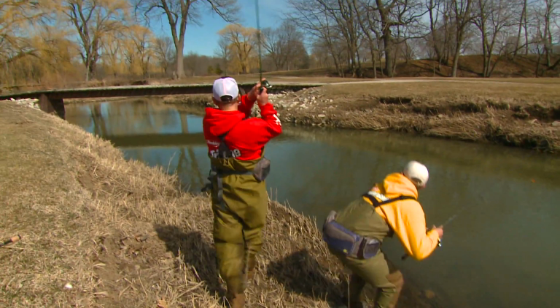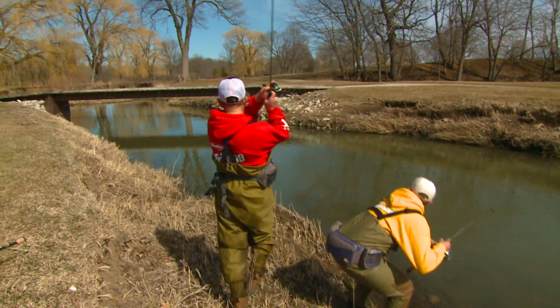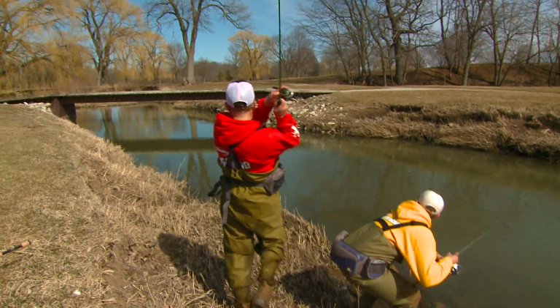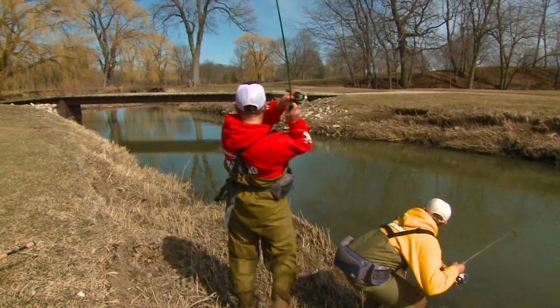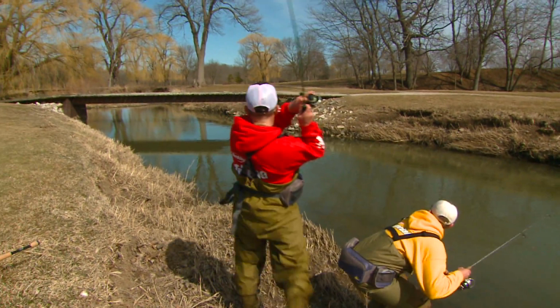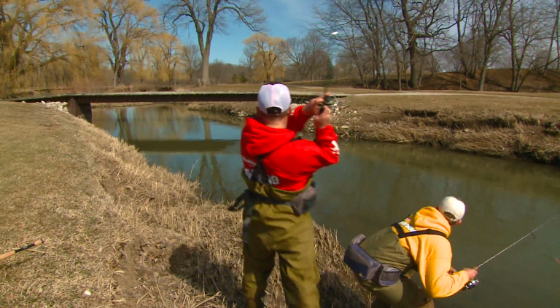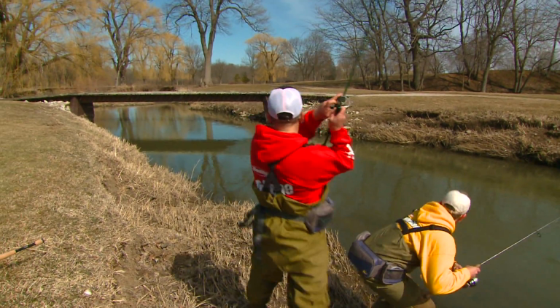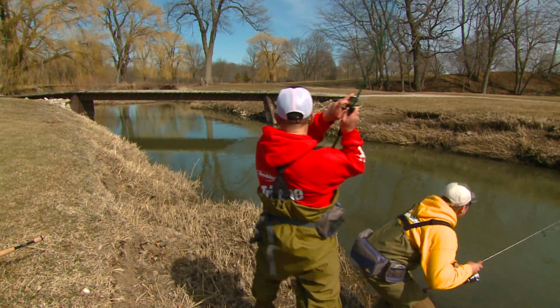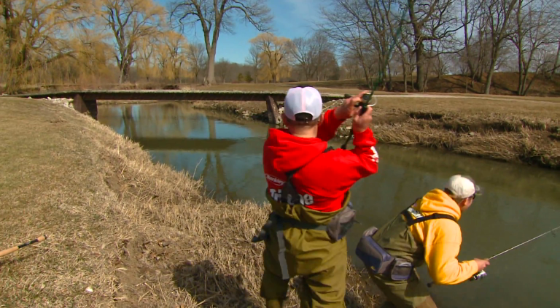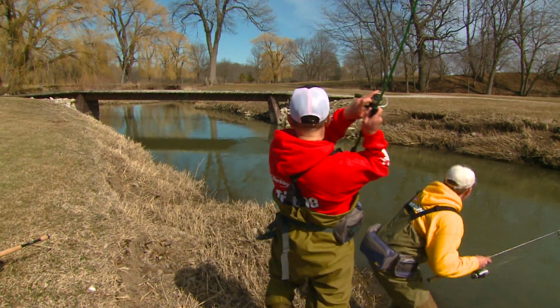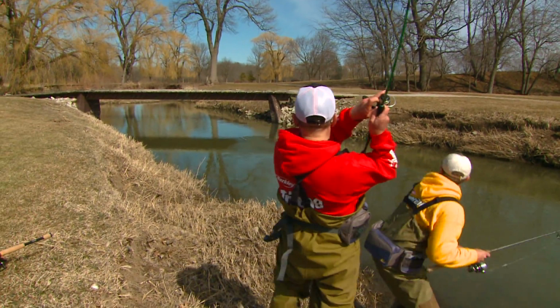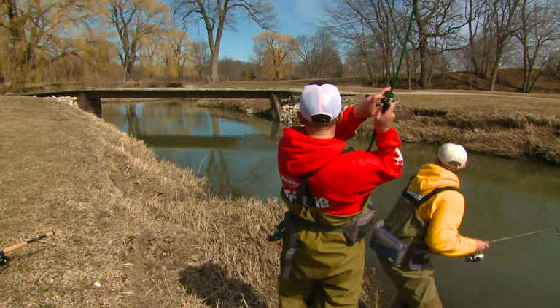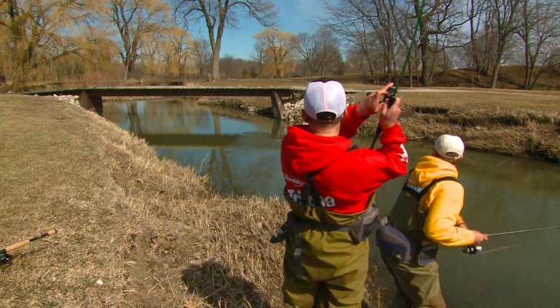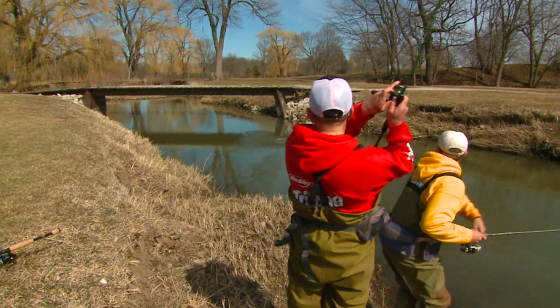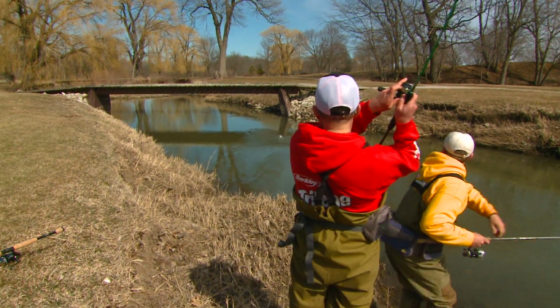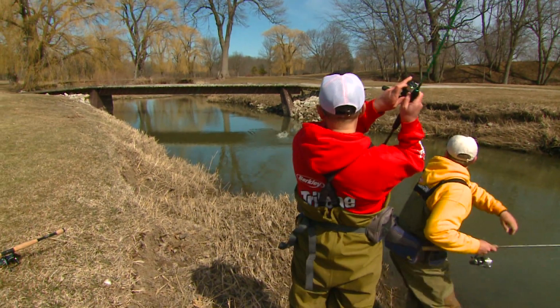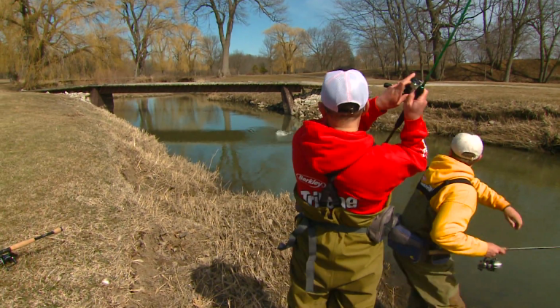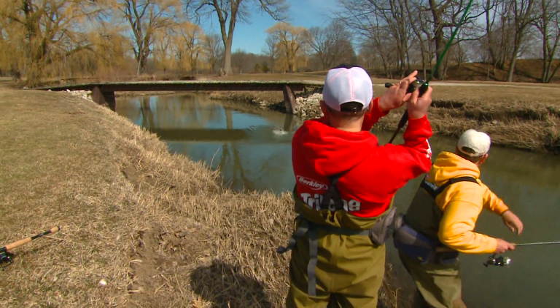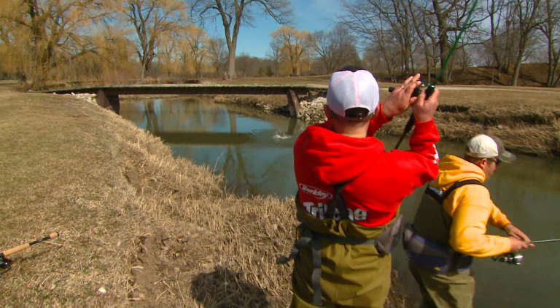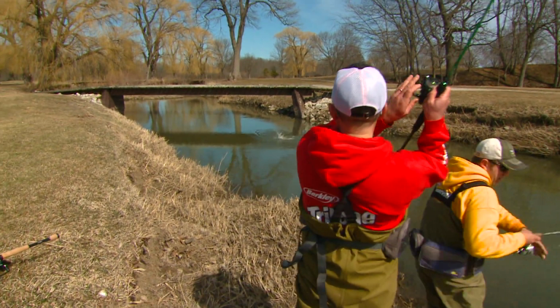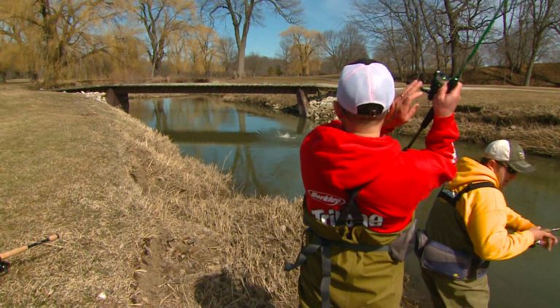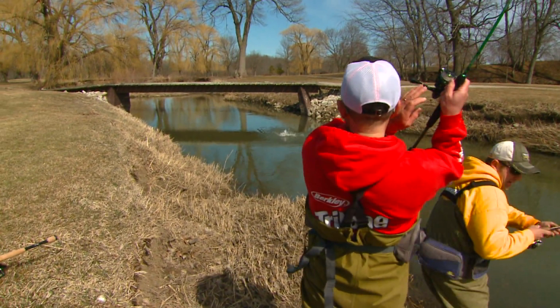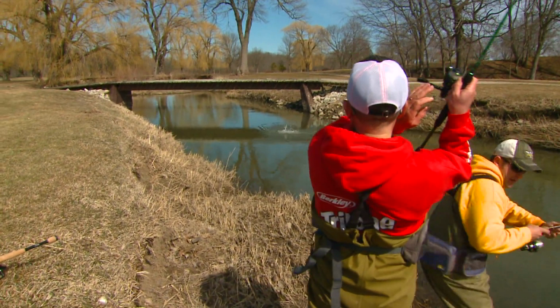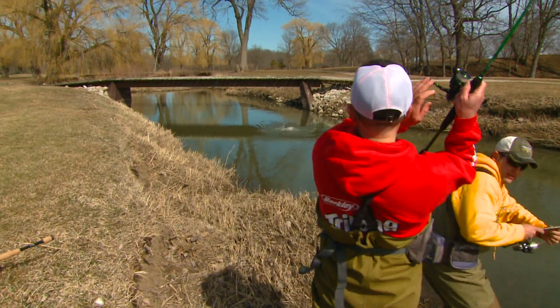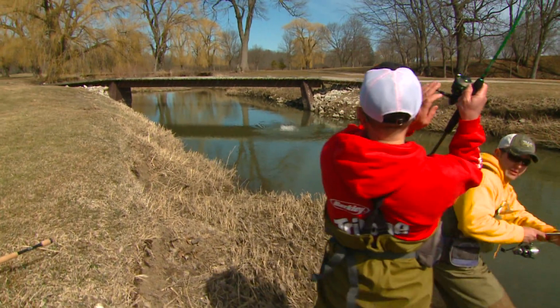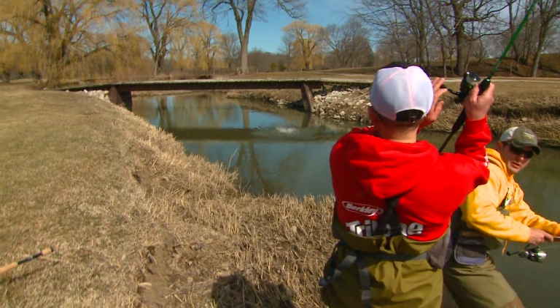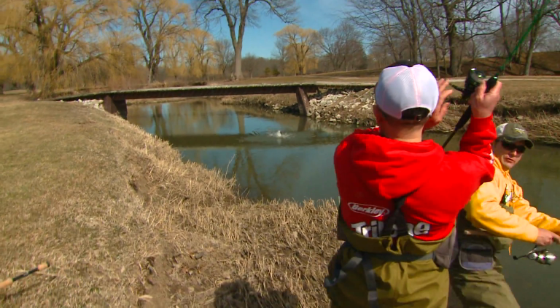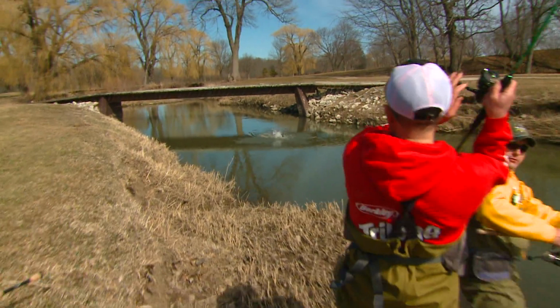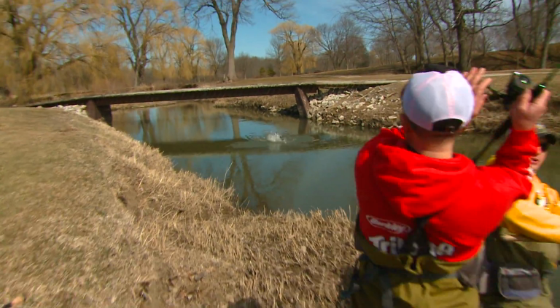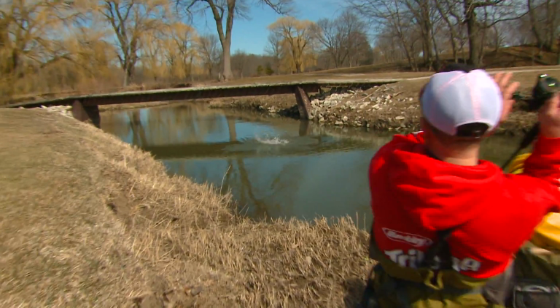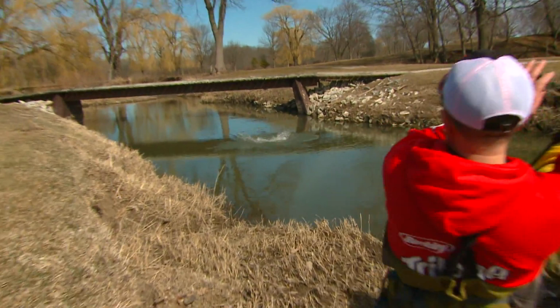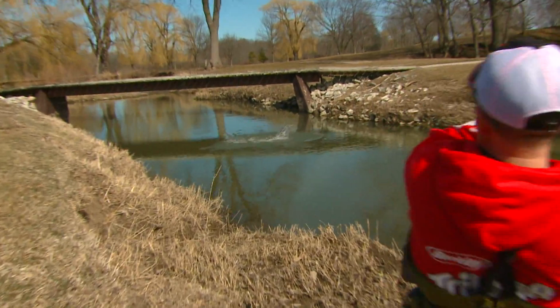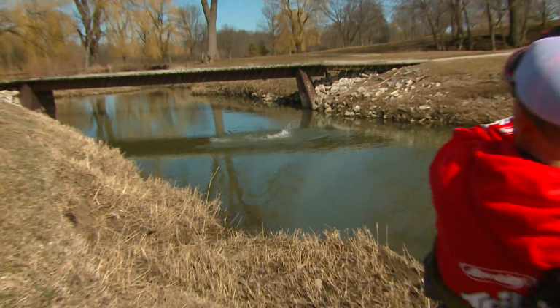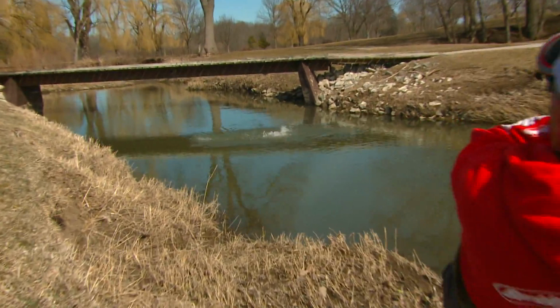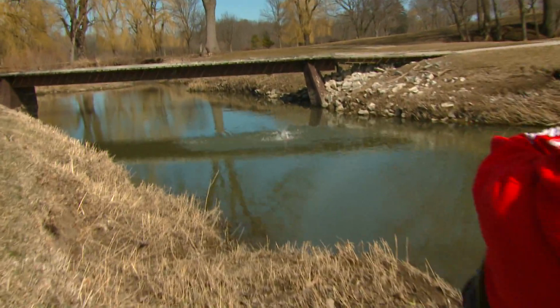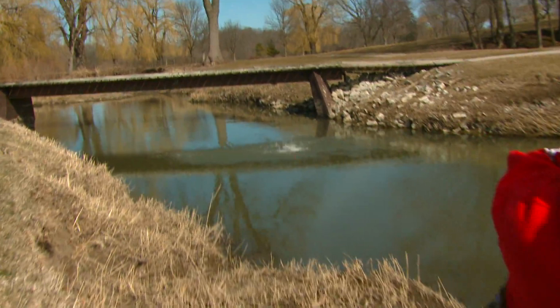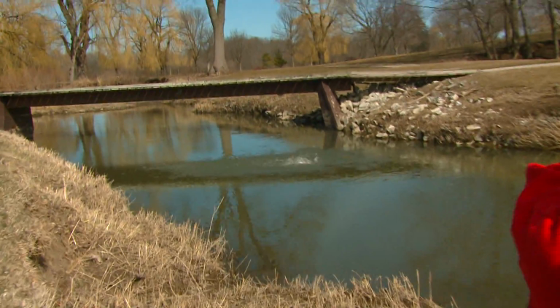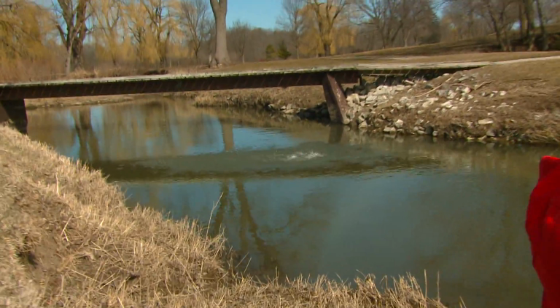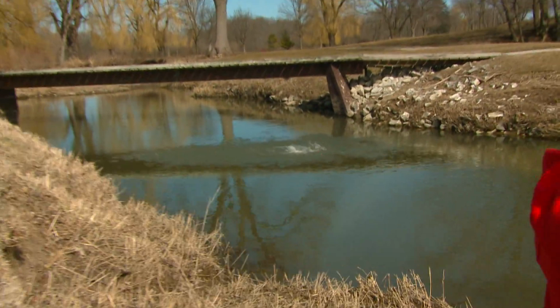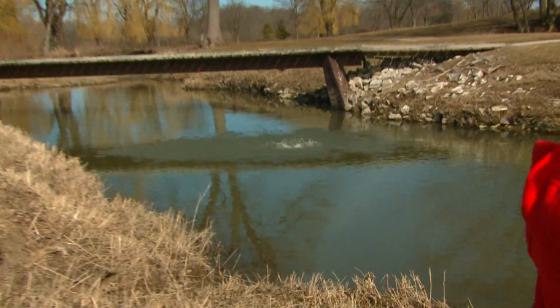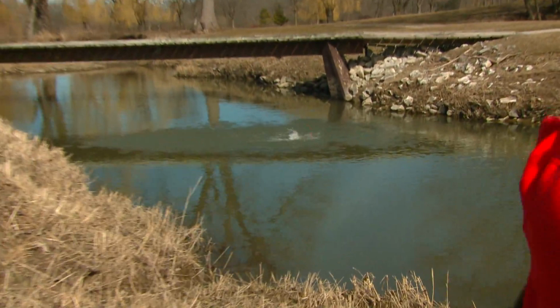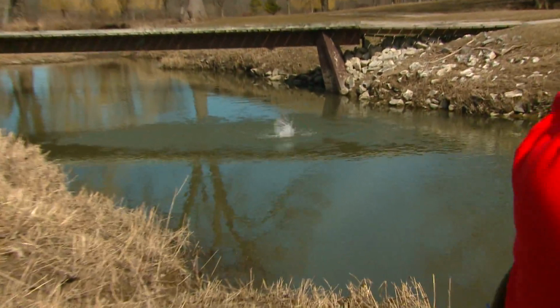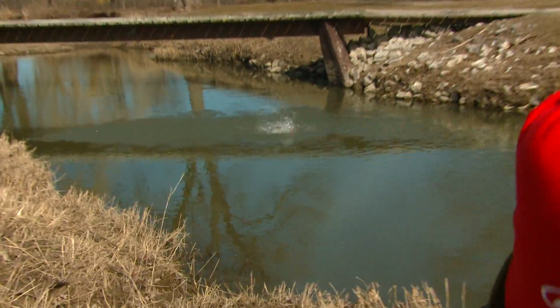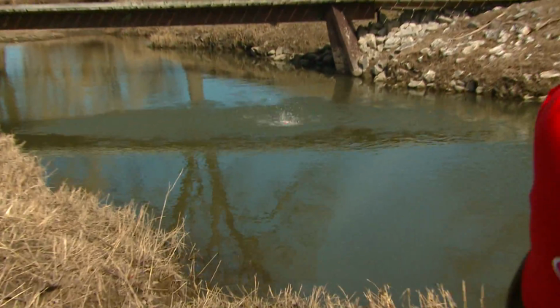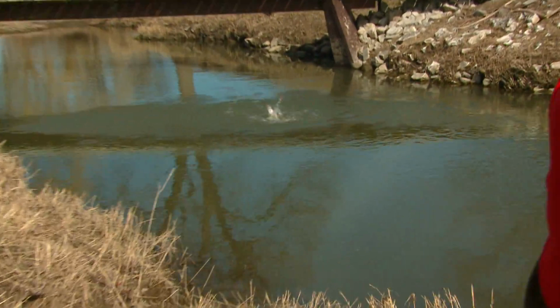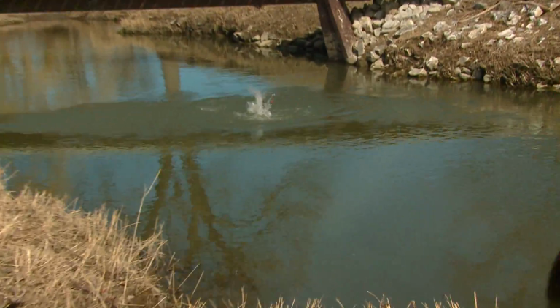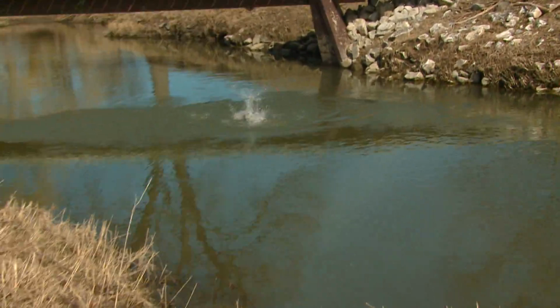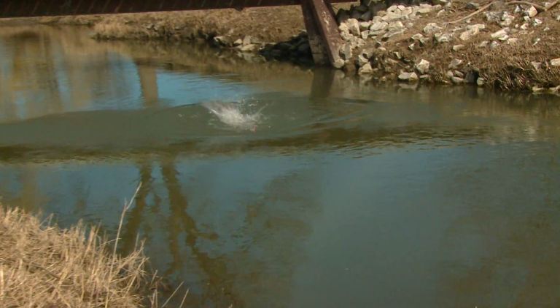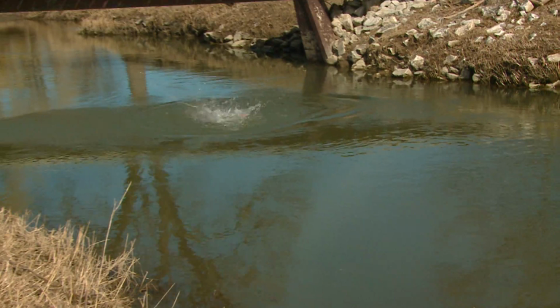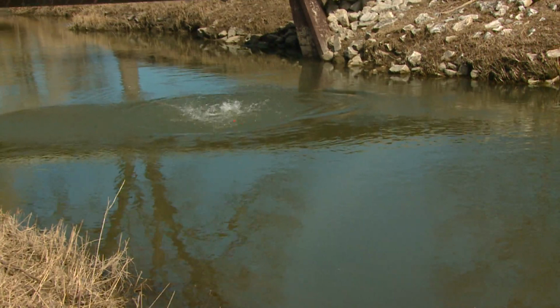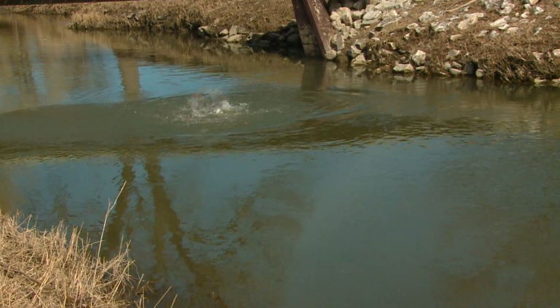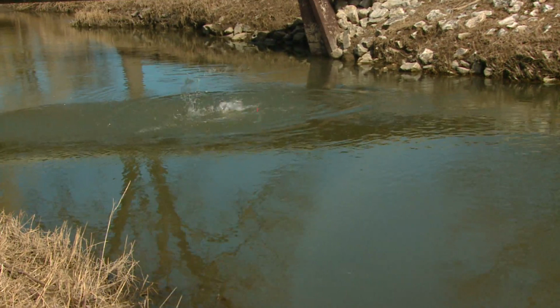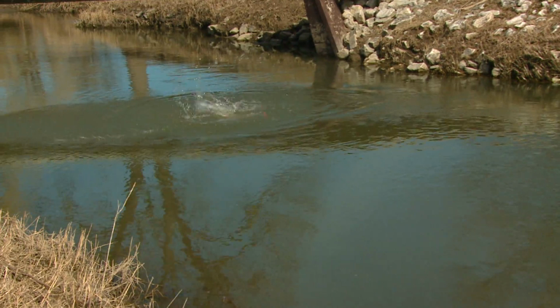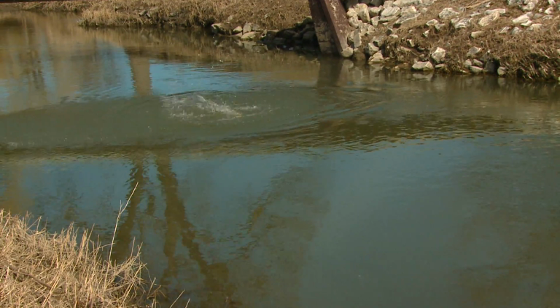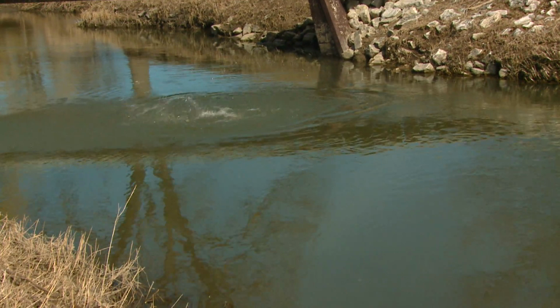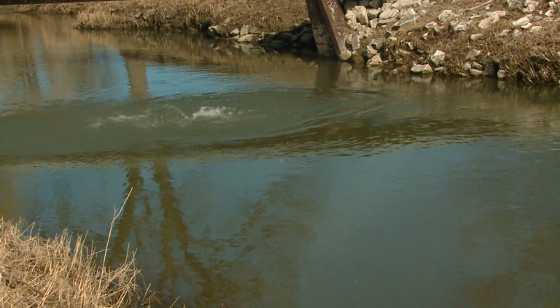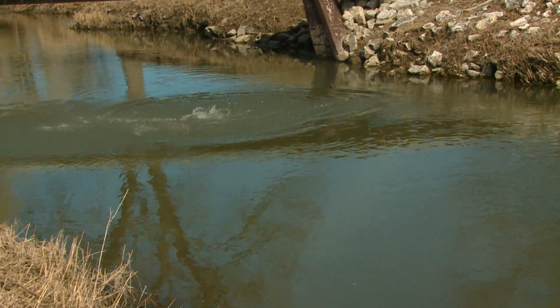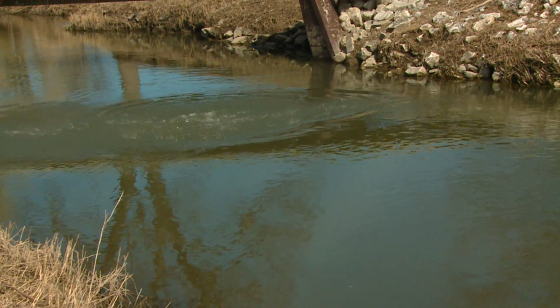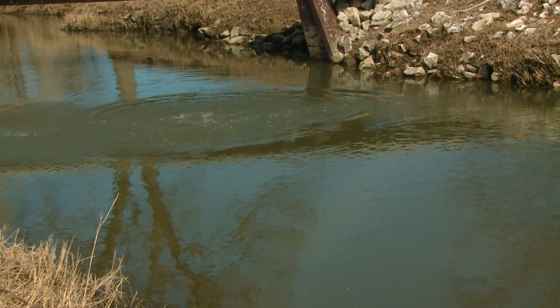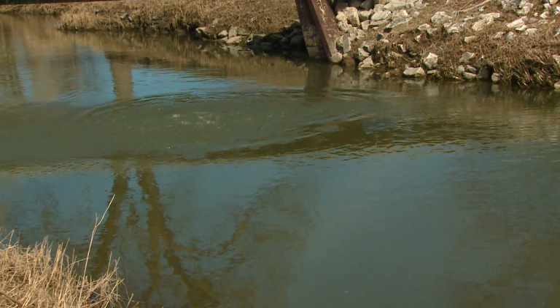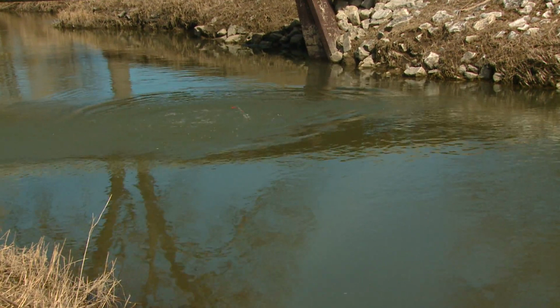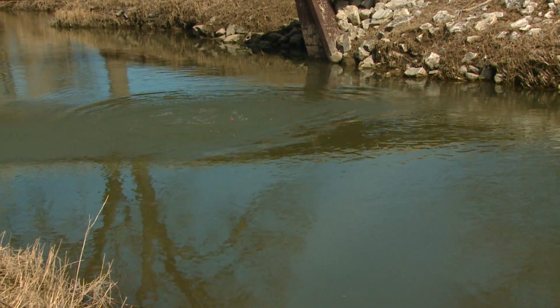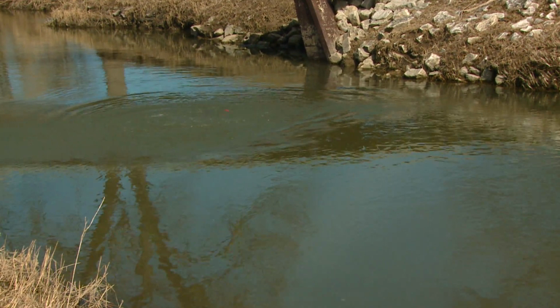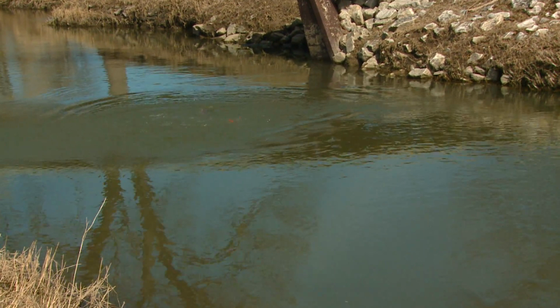Fish on. Big one. Oh yeah. Nice fish. Get that net, man. Nice fish.